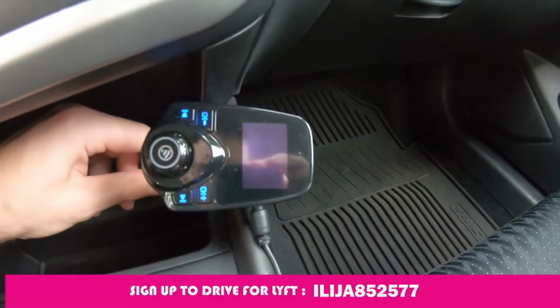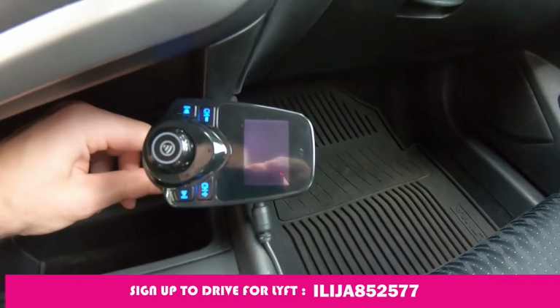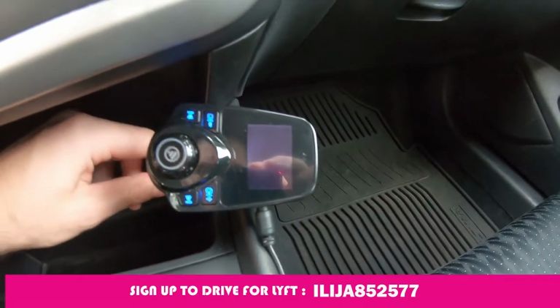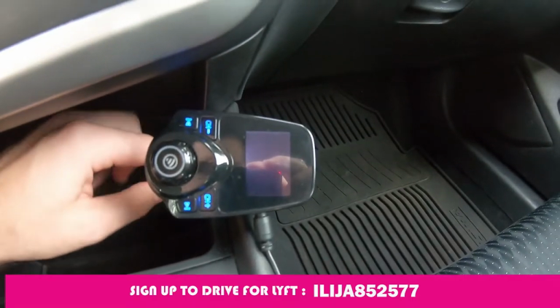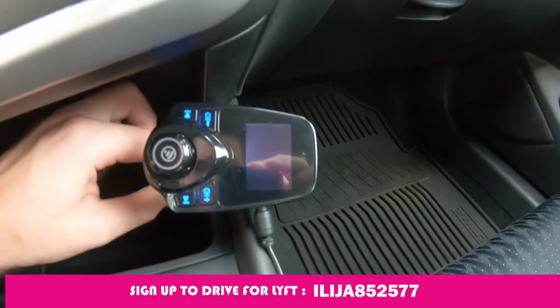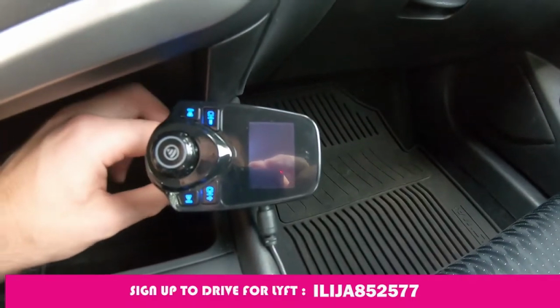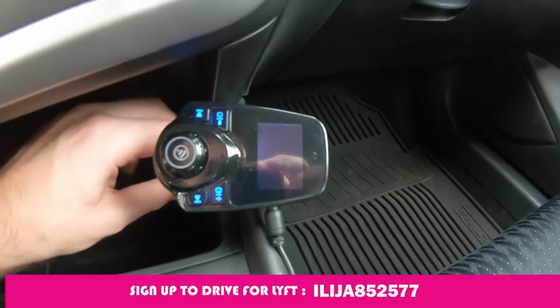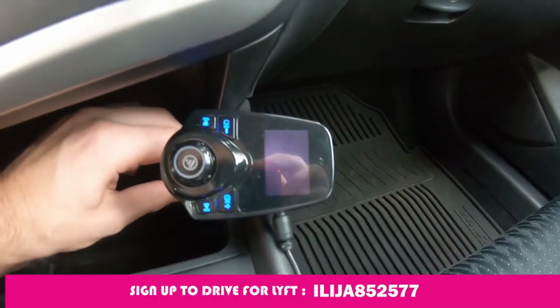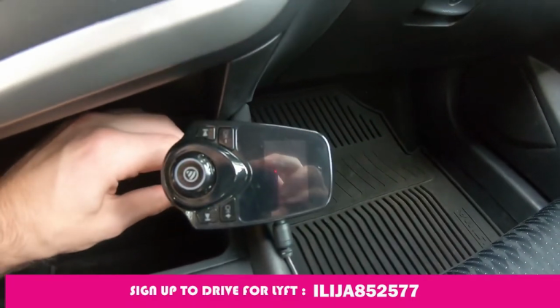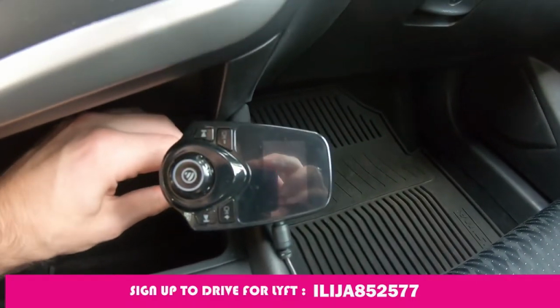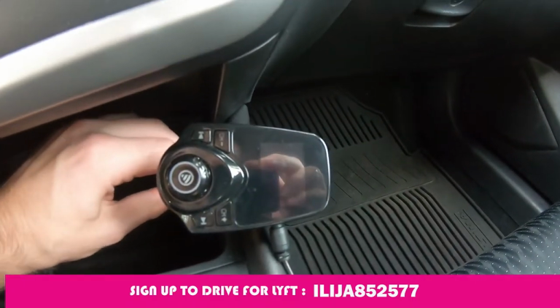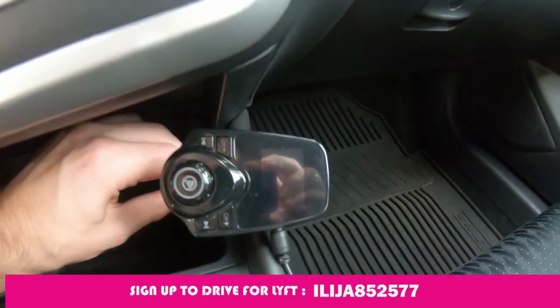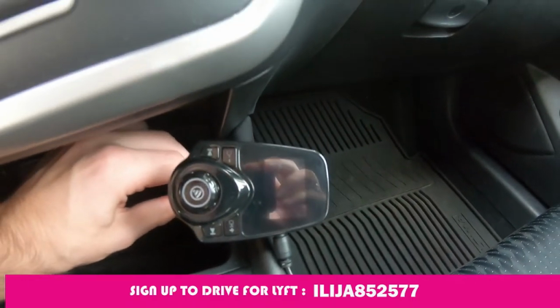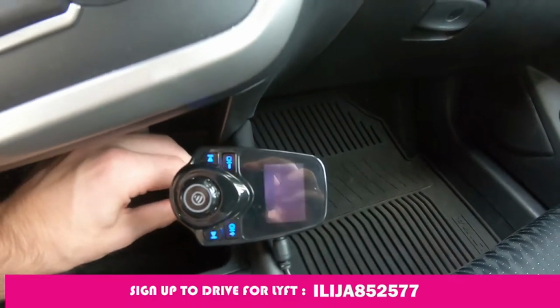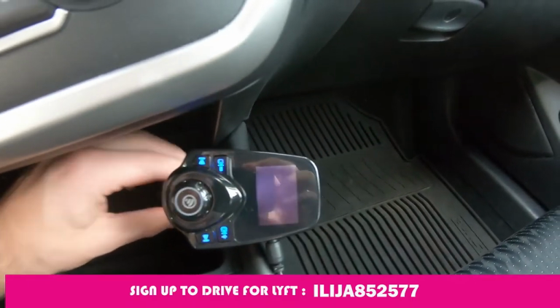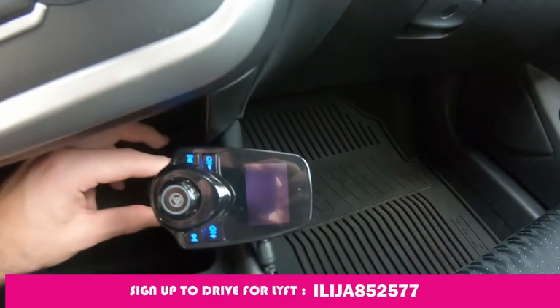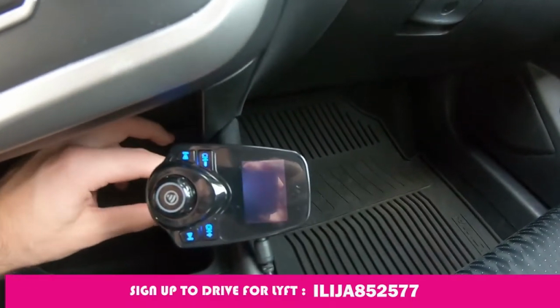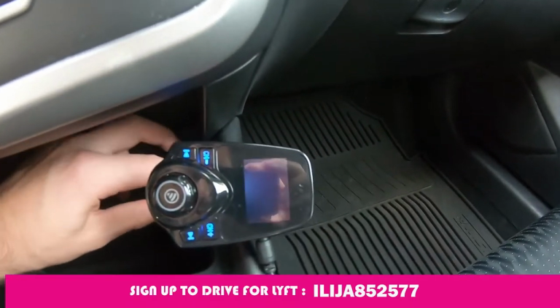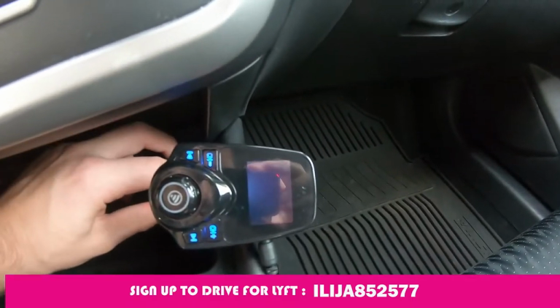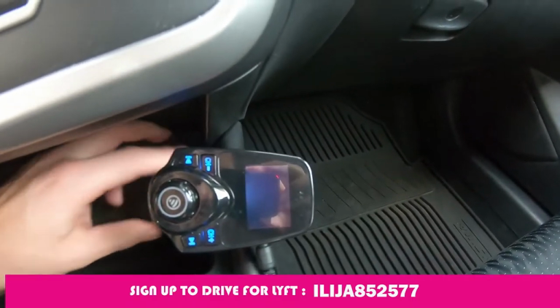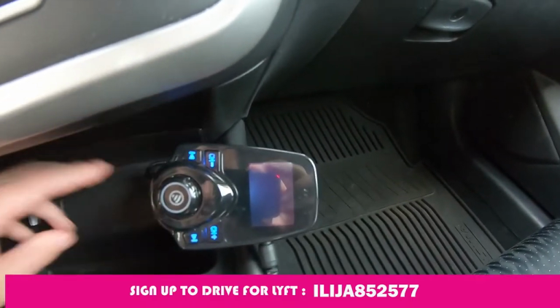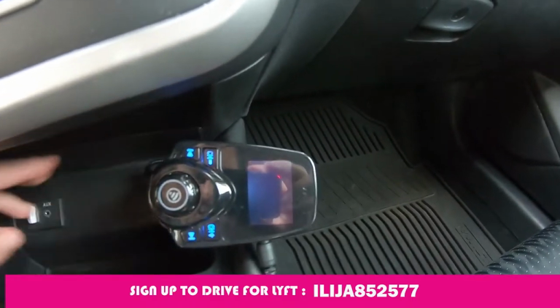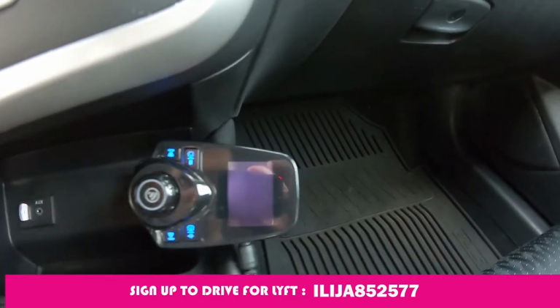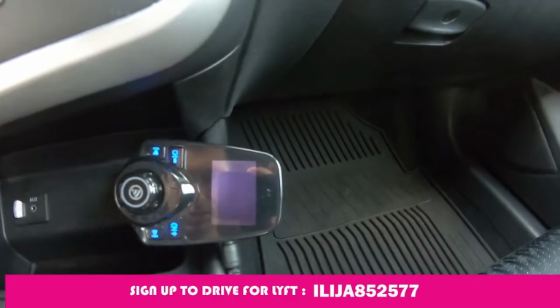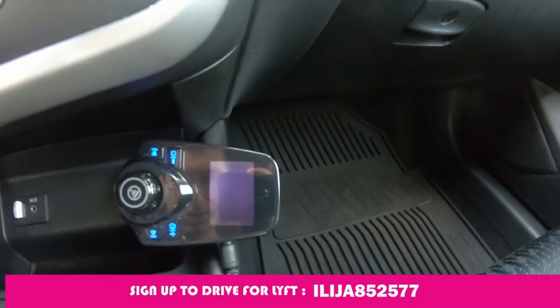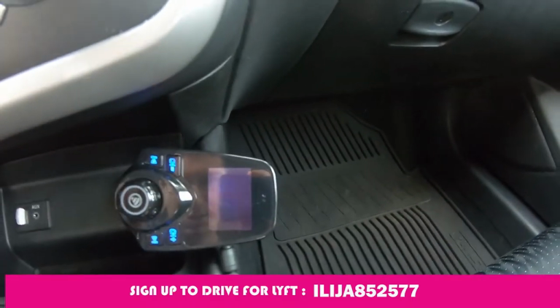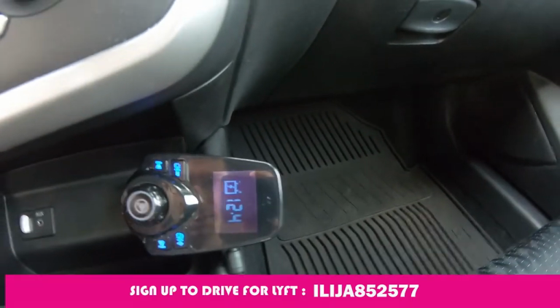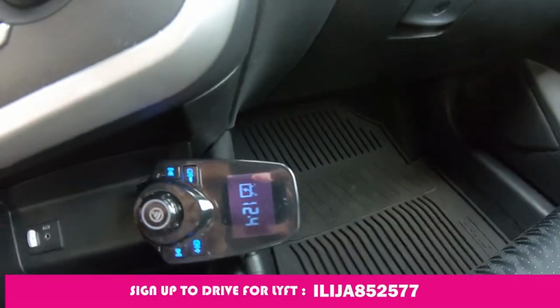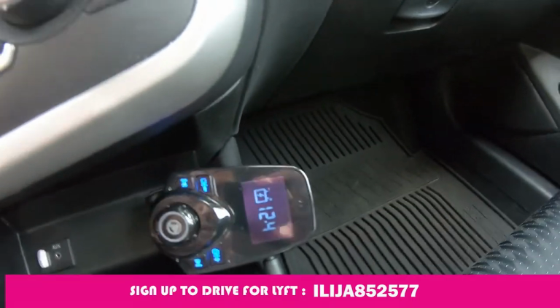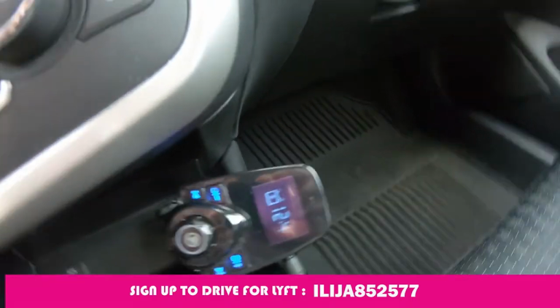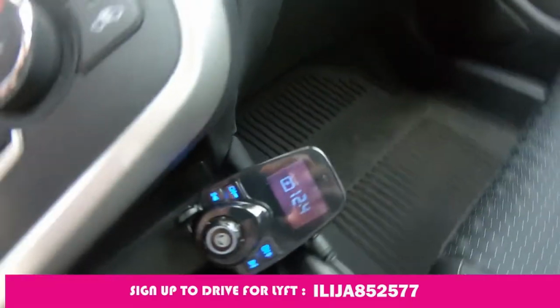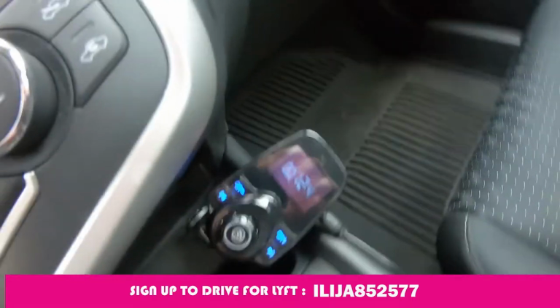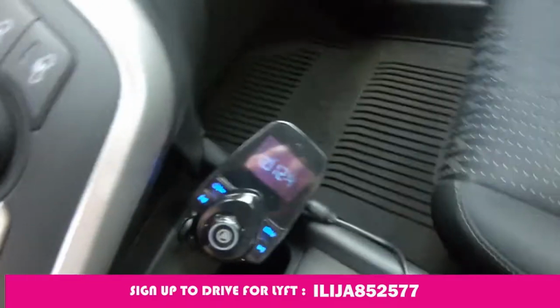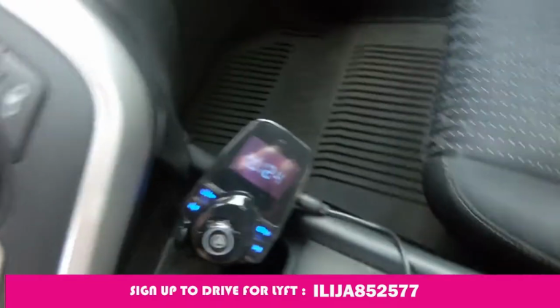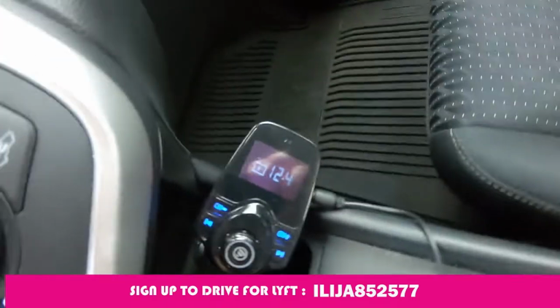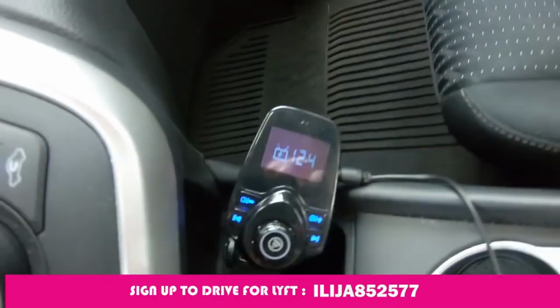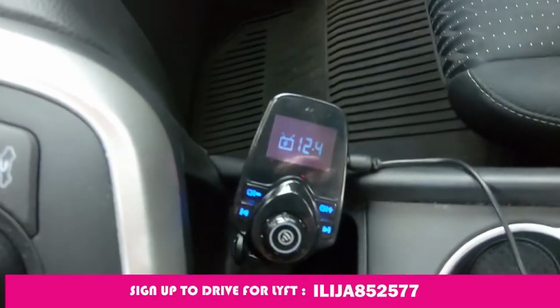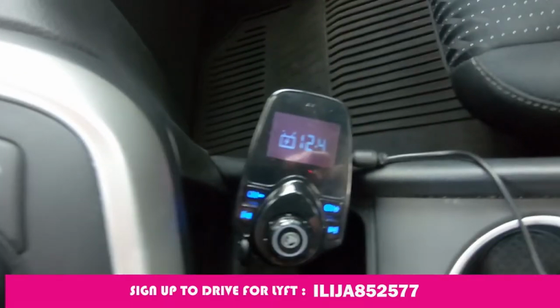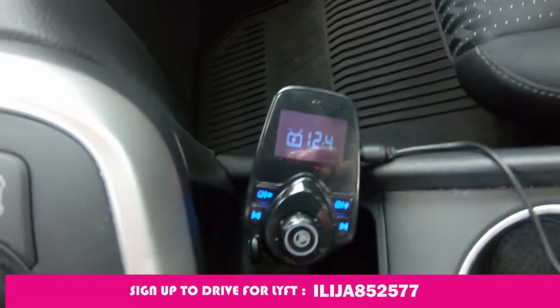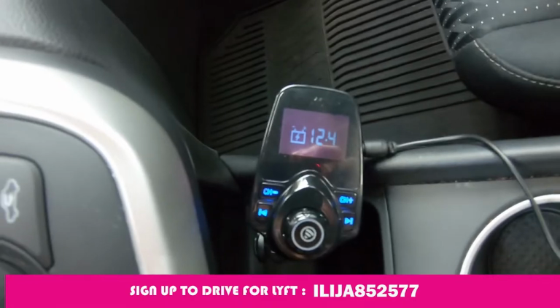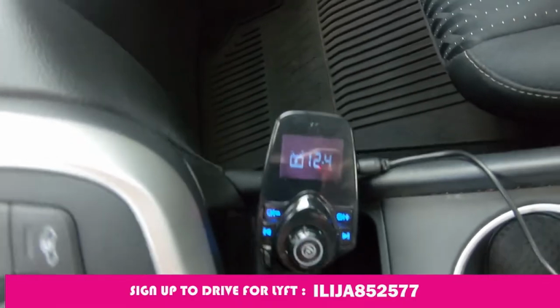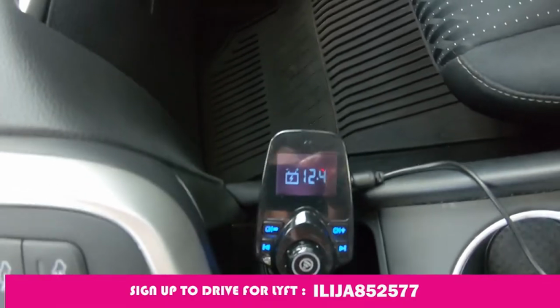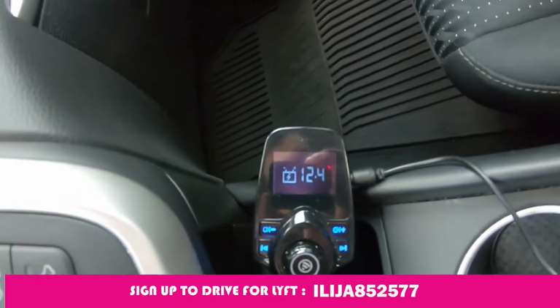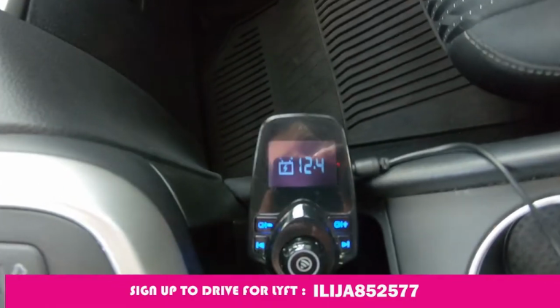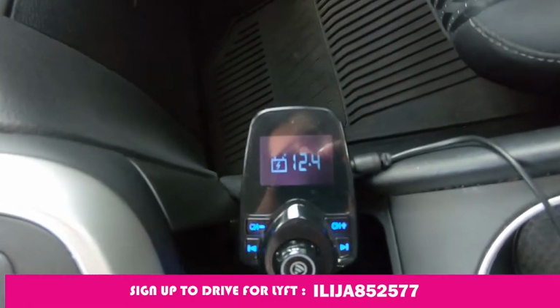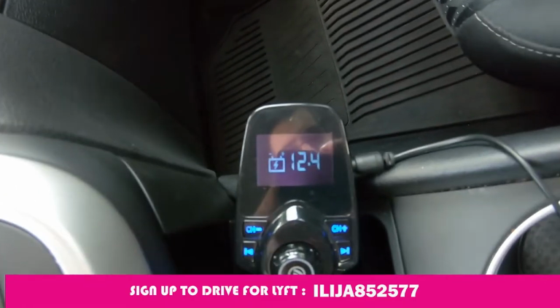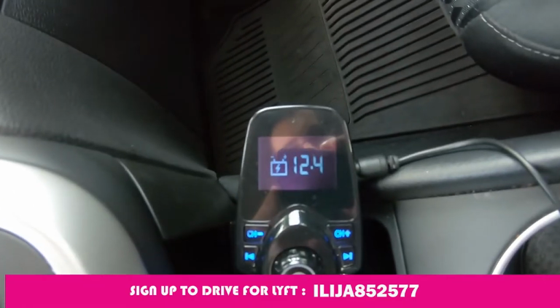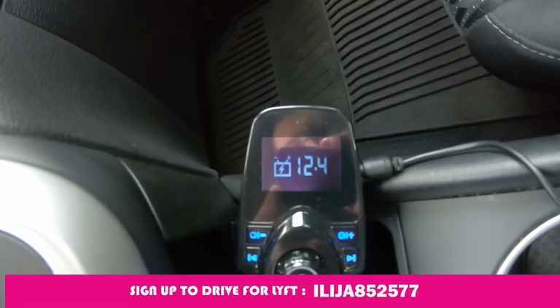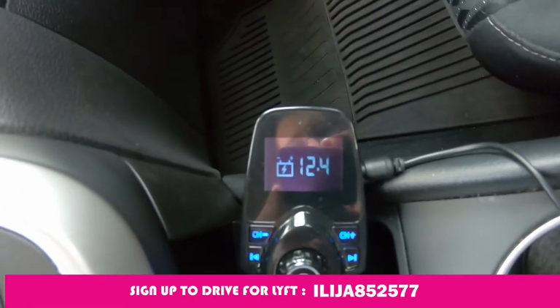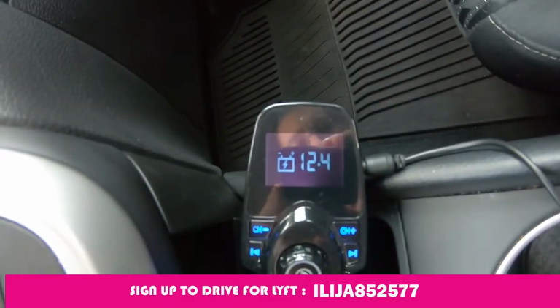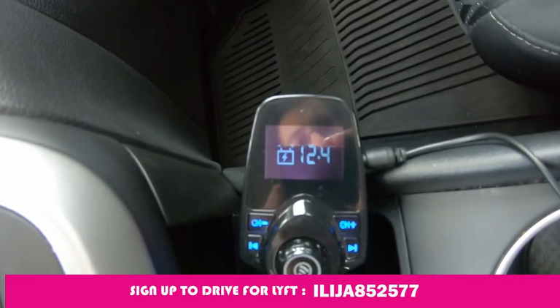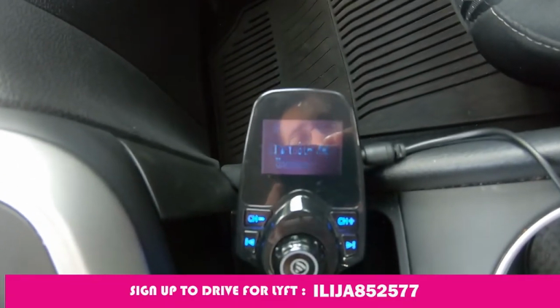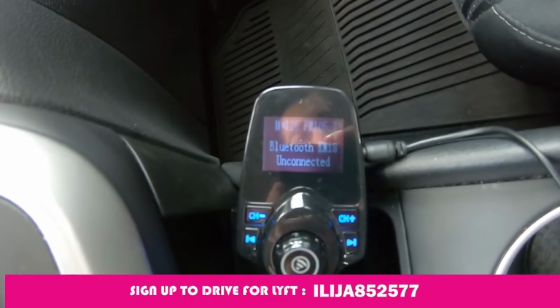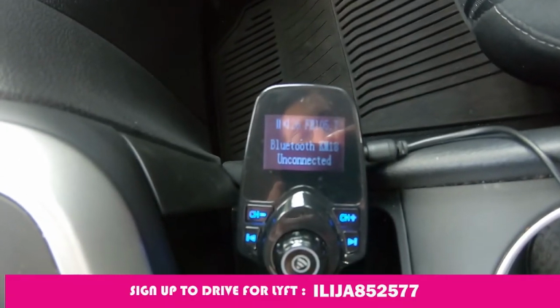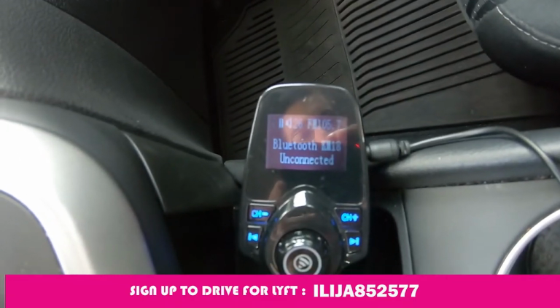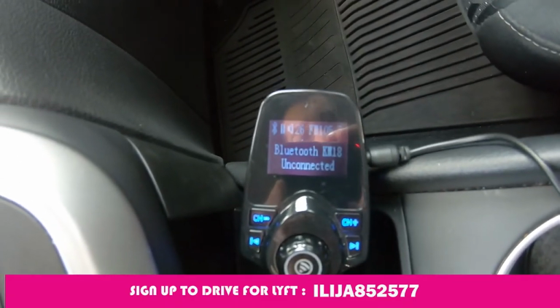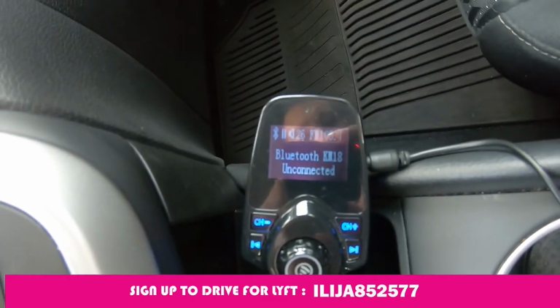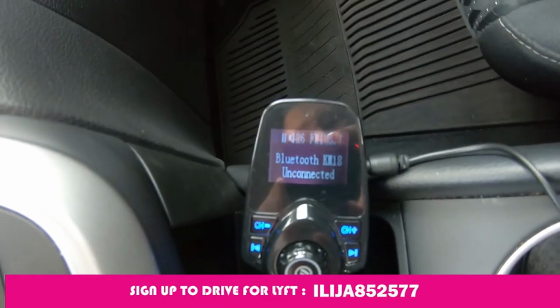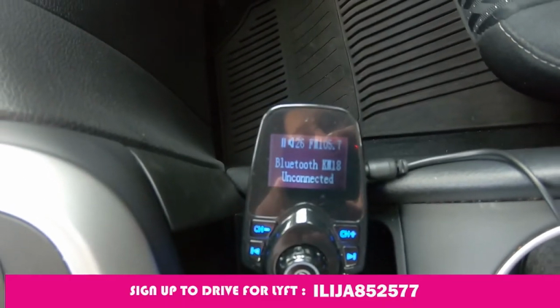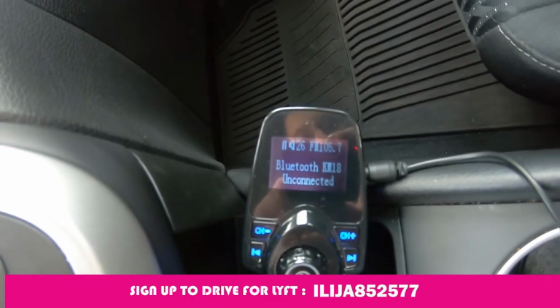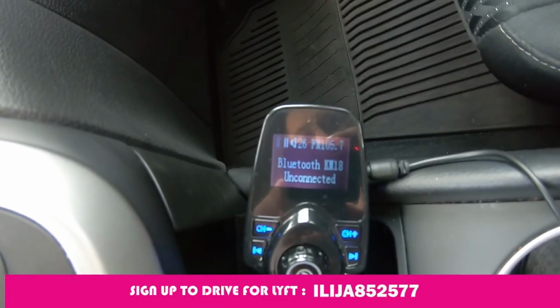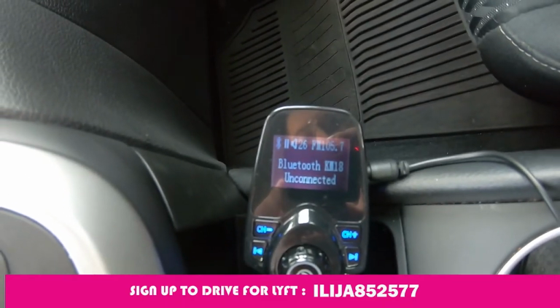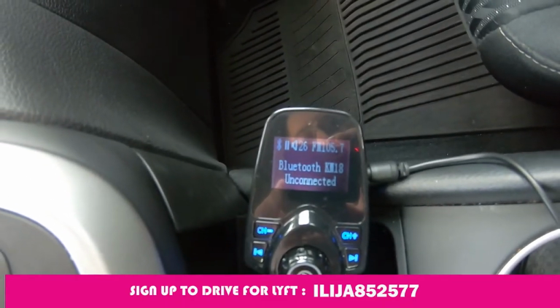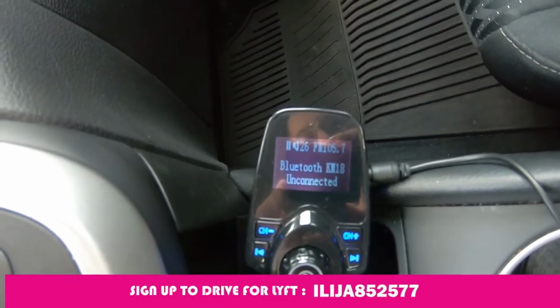Make sure it's in. This device also shows you the voltage of your battery.